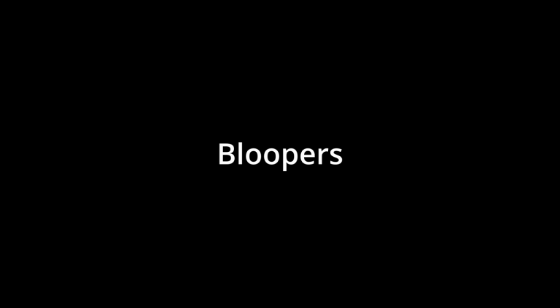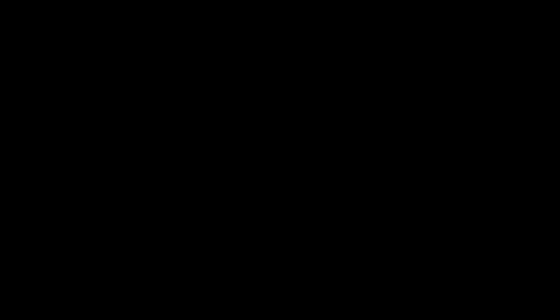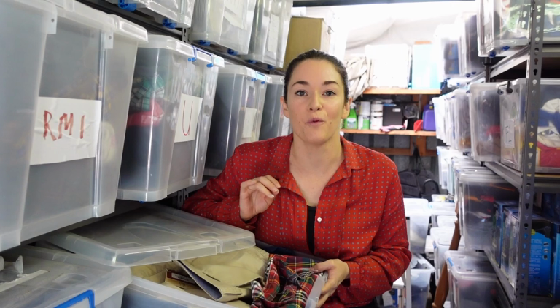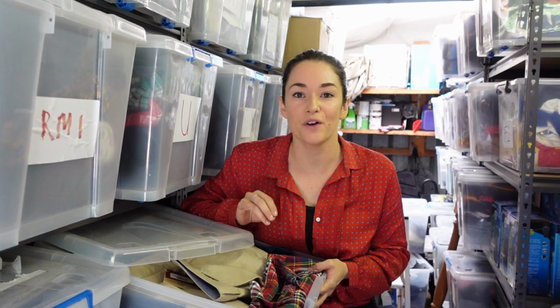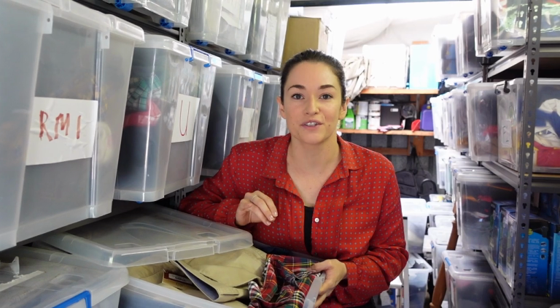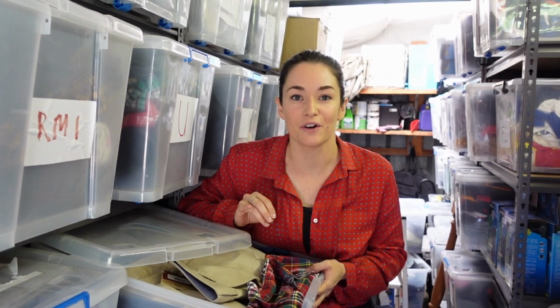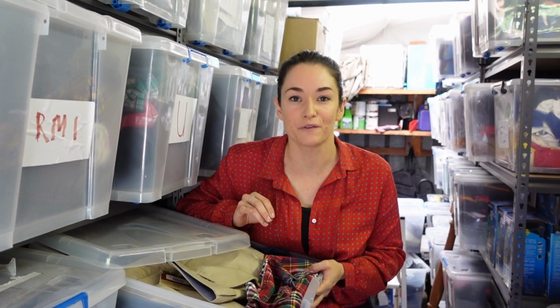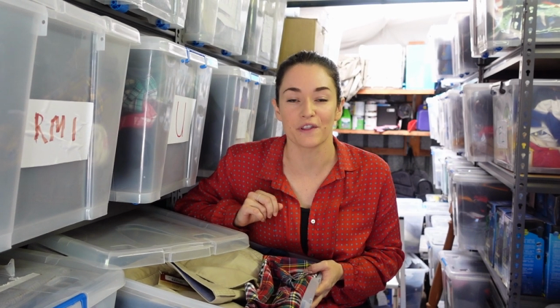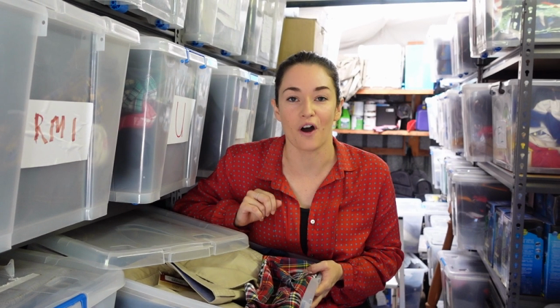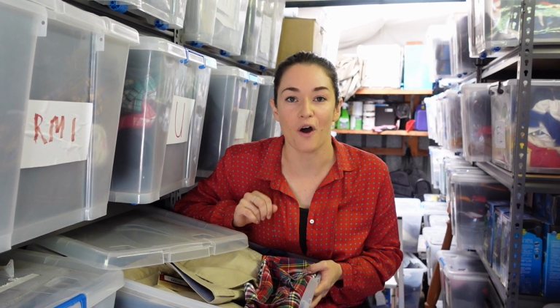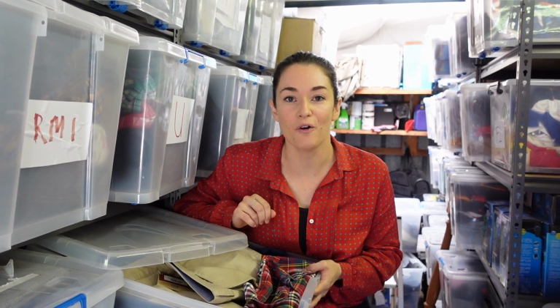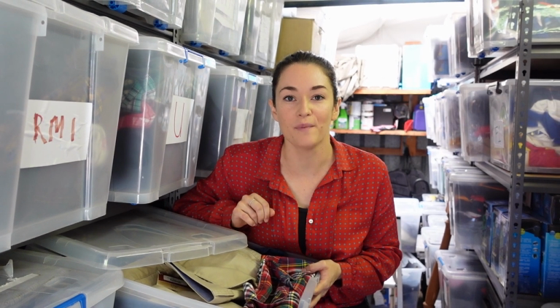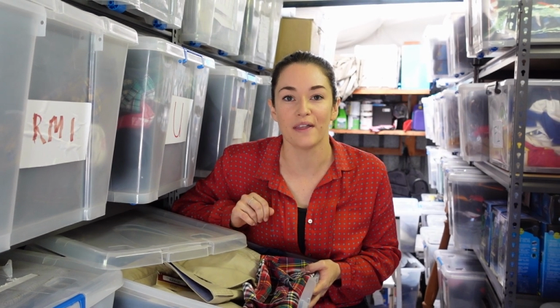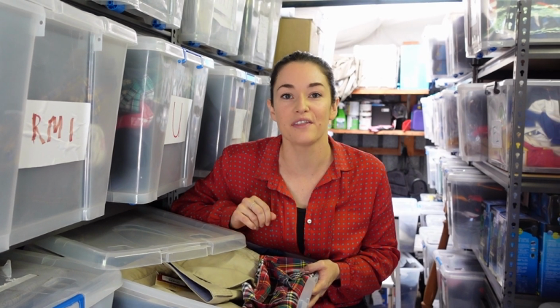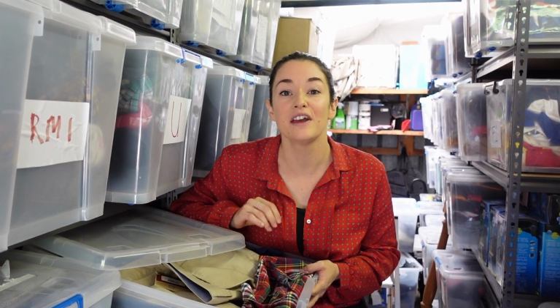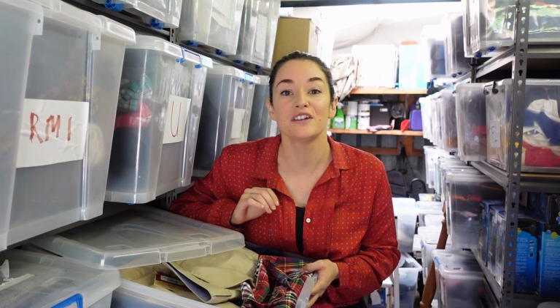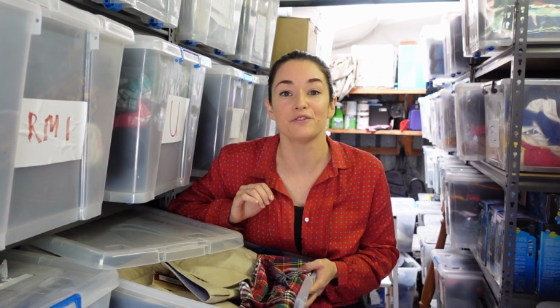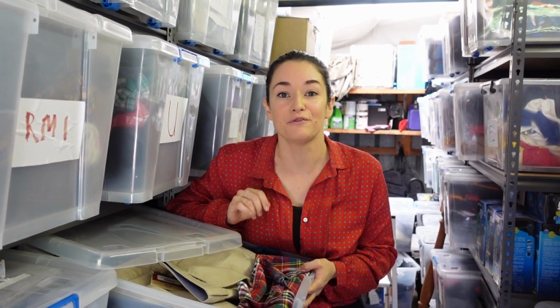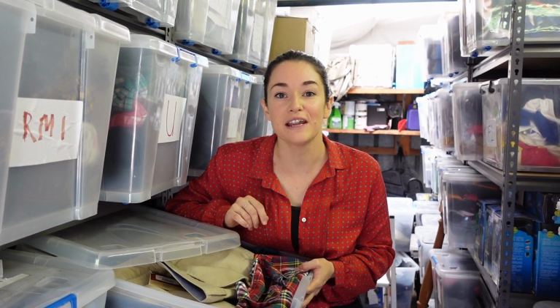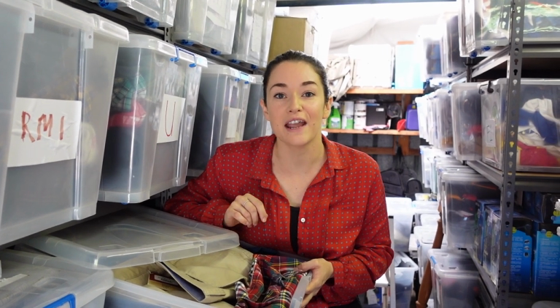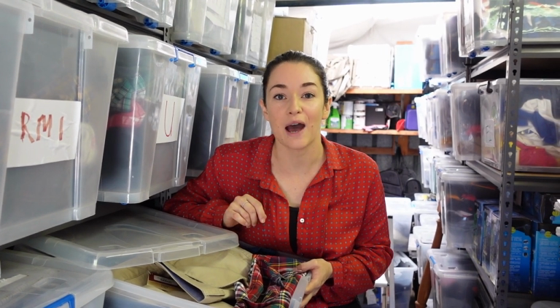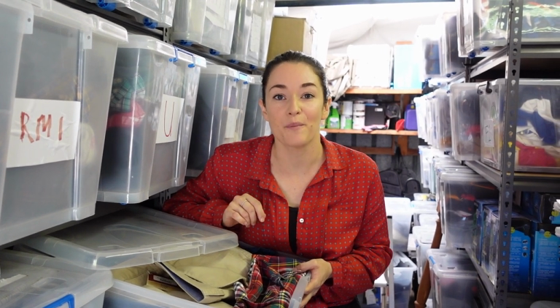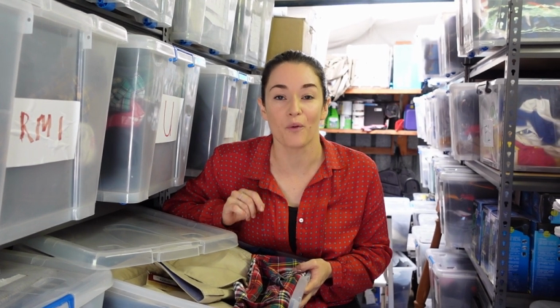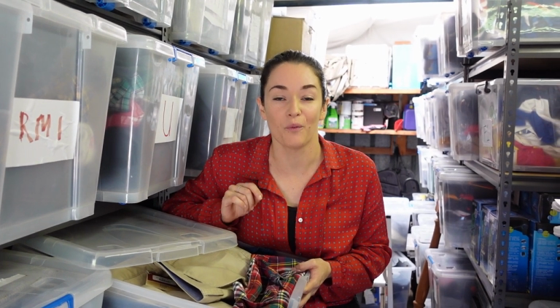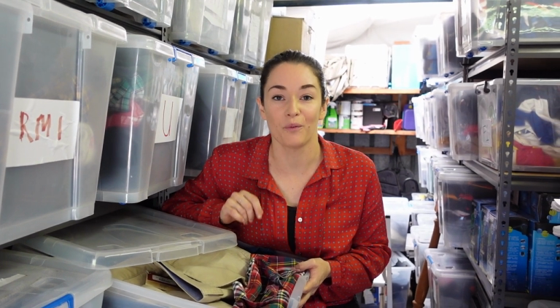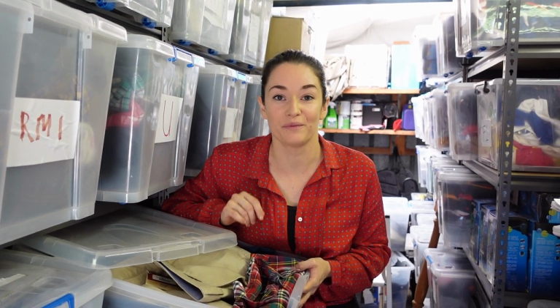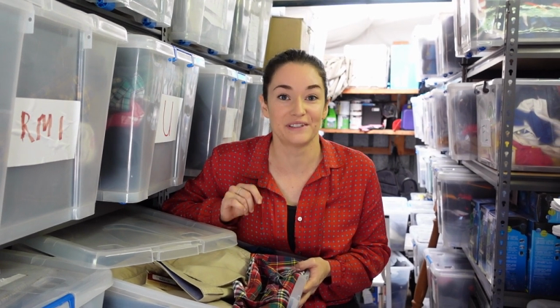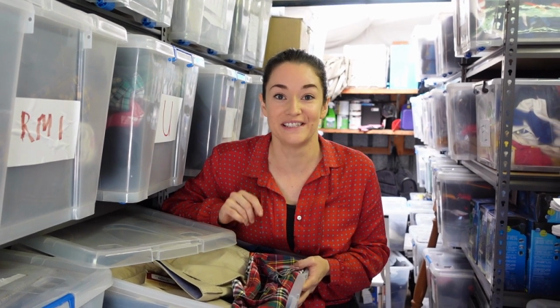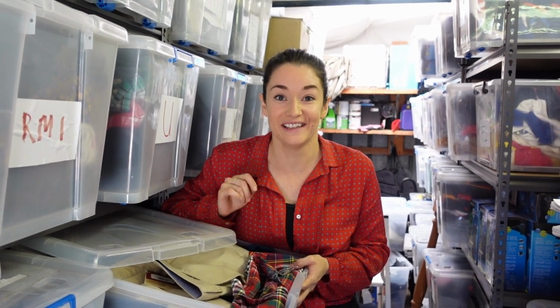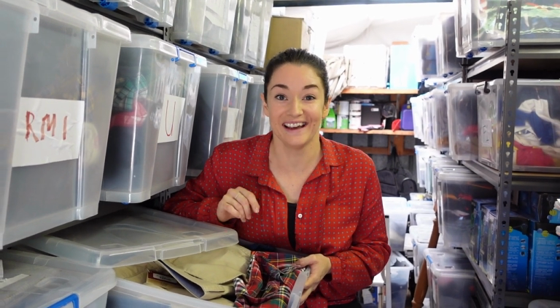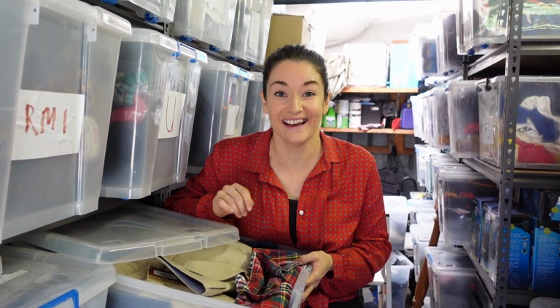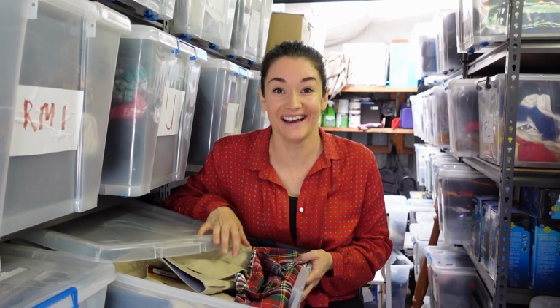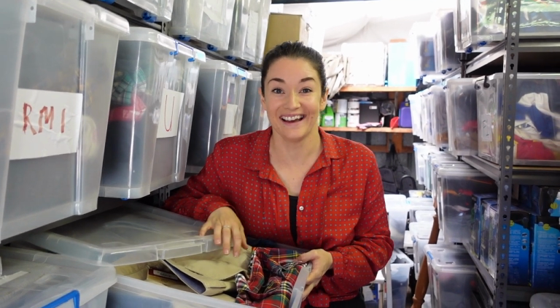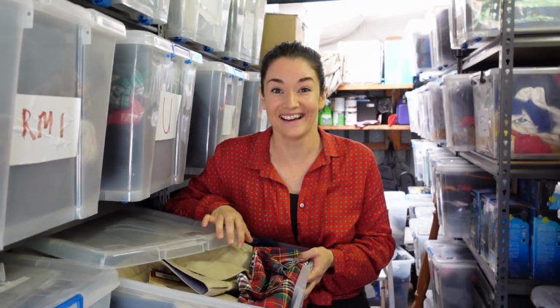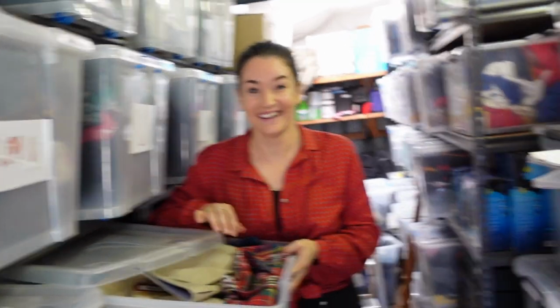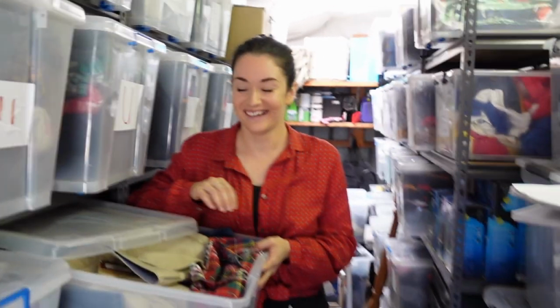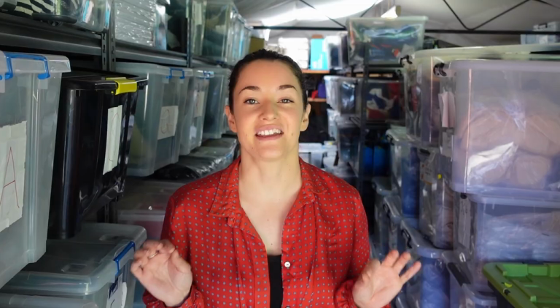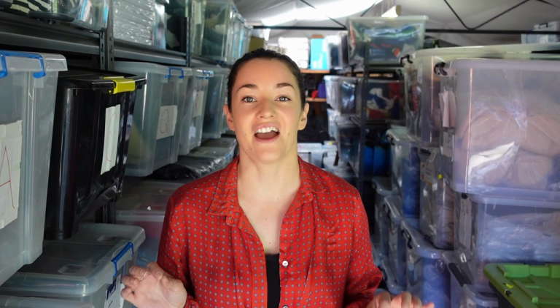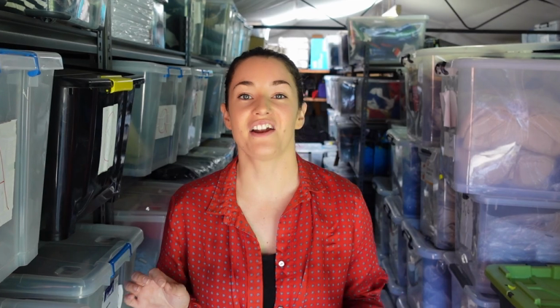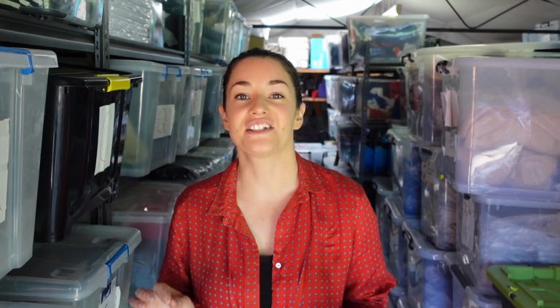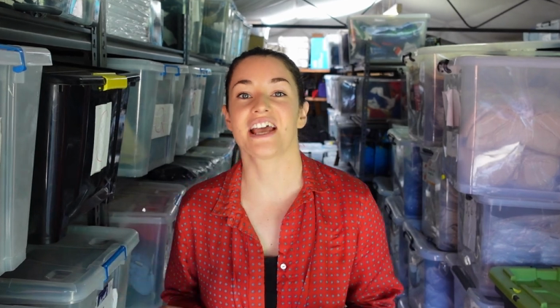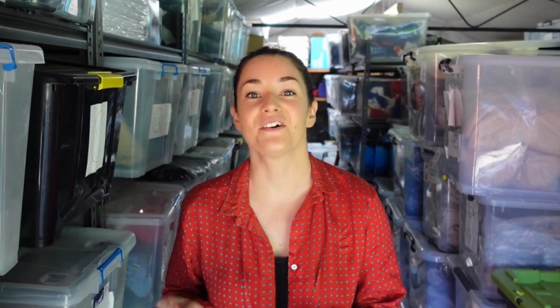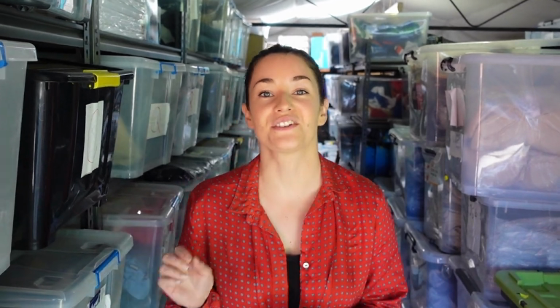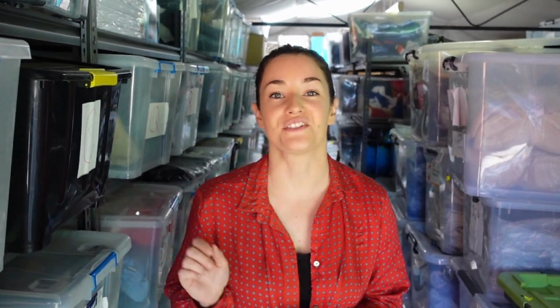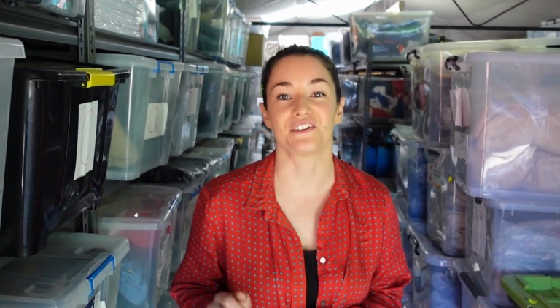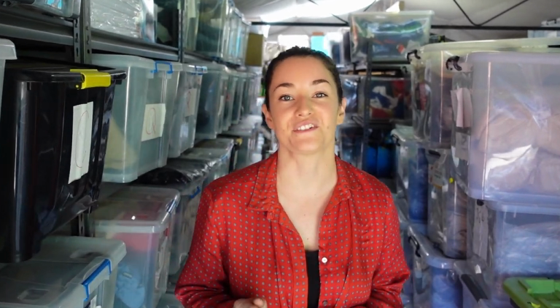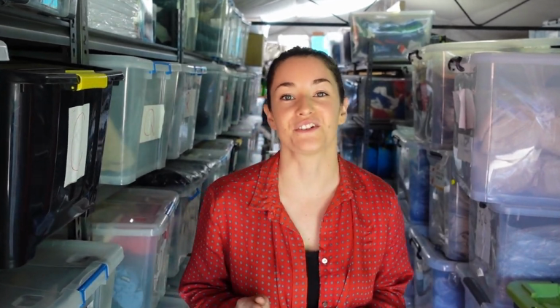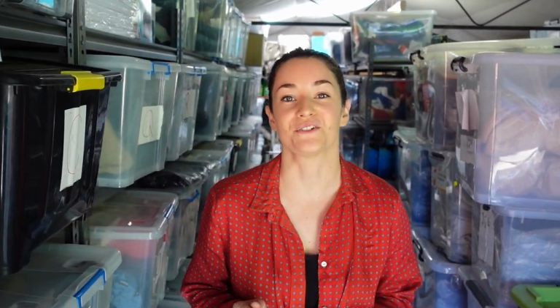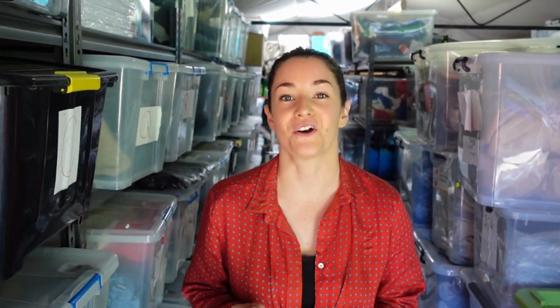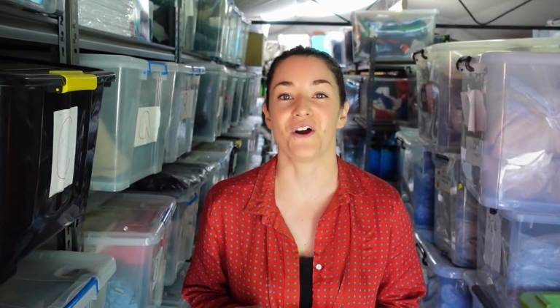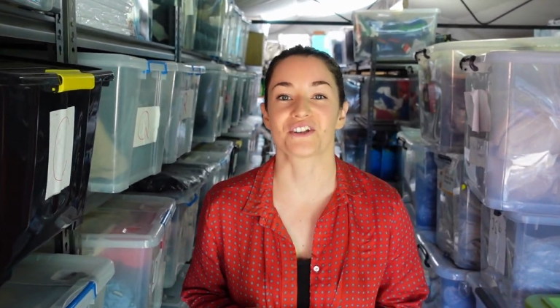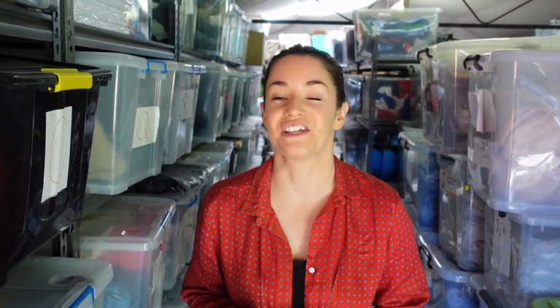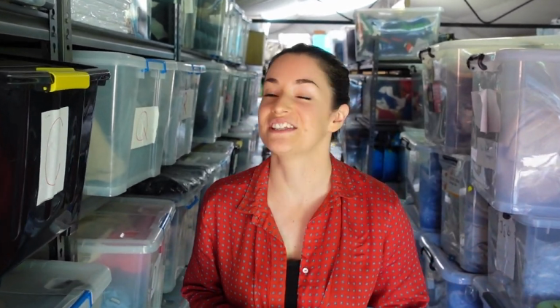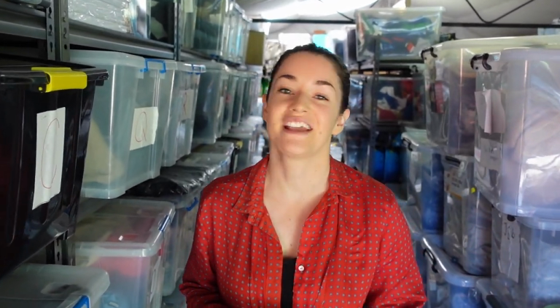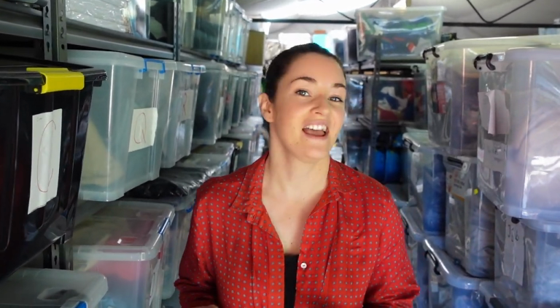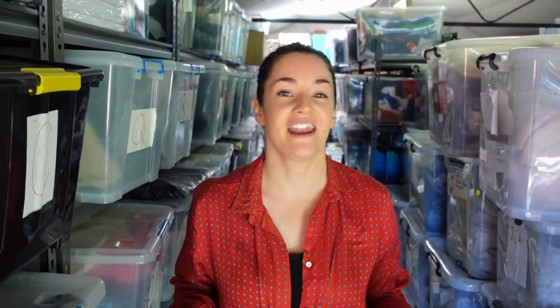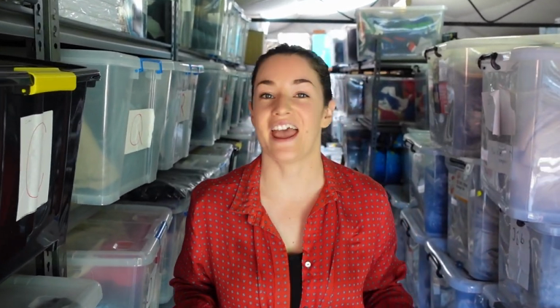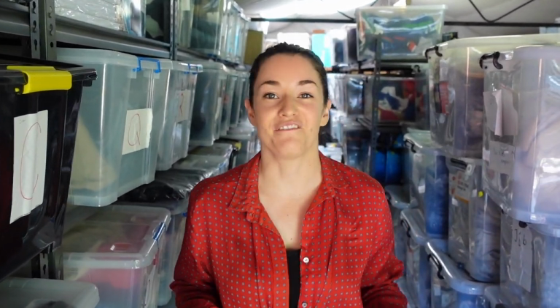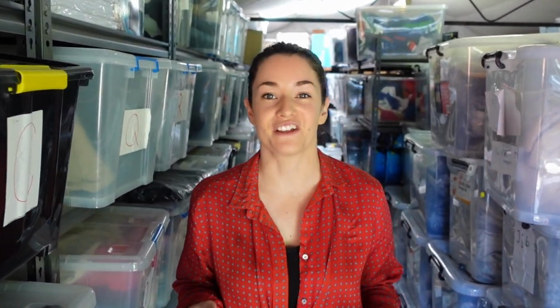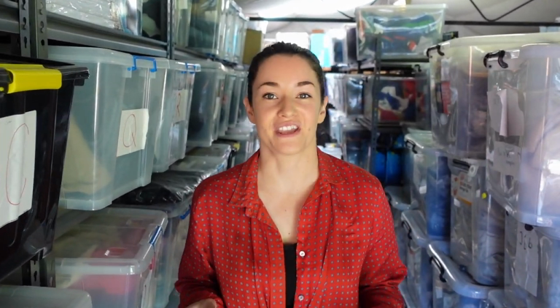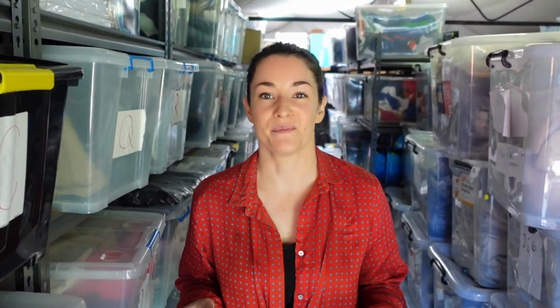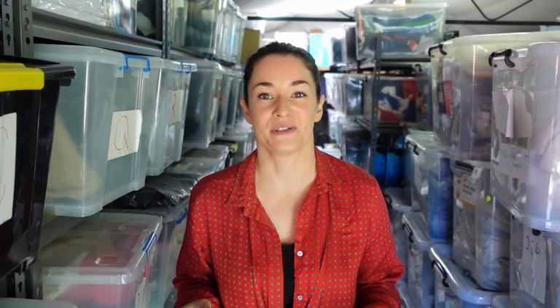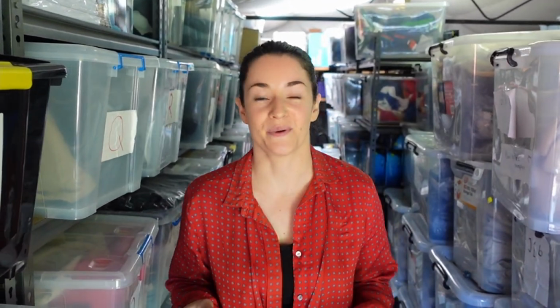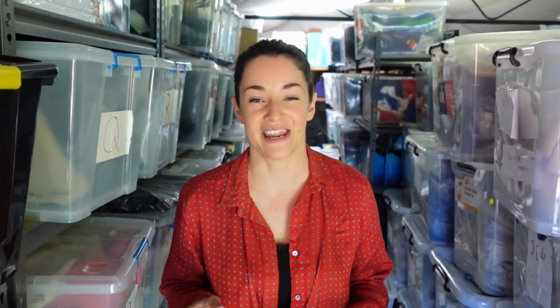What sold for the whole month to recap: garage sales, thrift stores, auctions, everything in between.